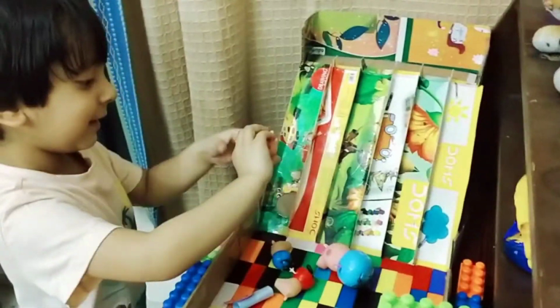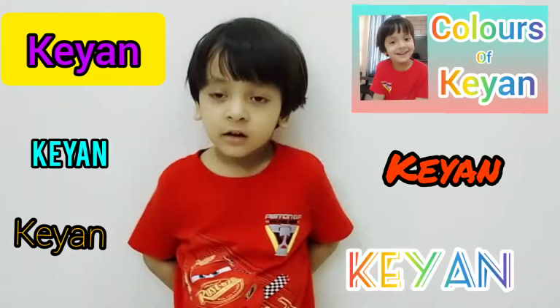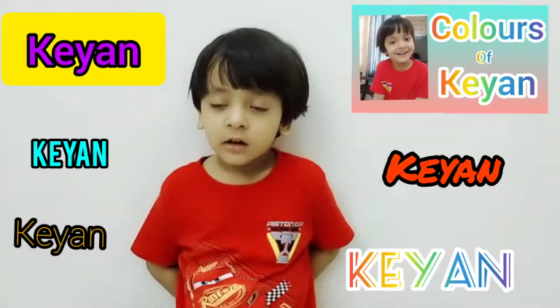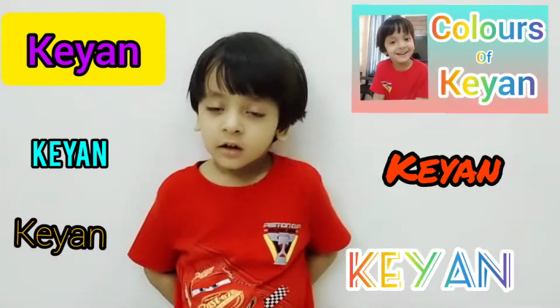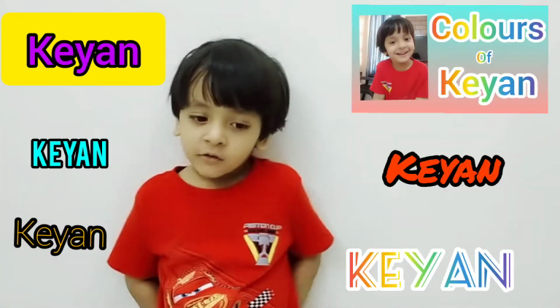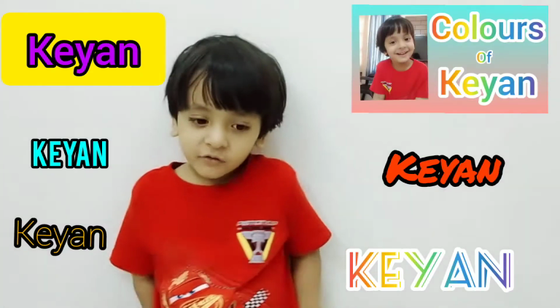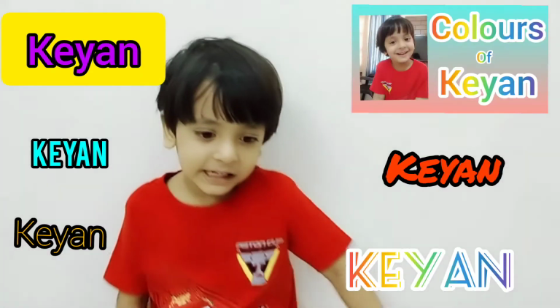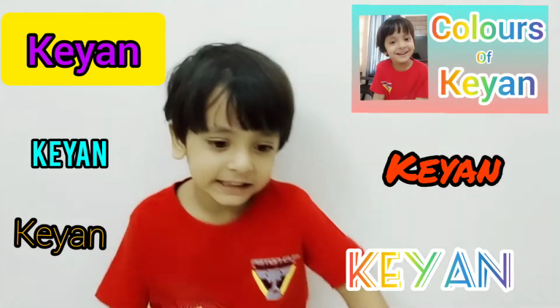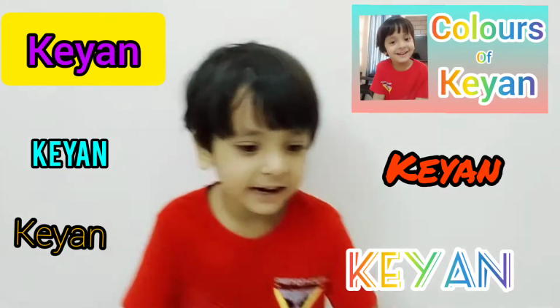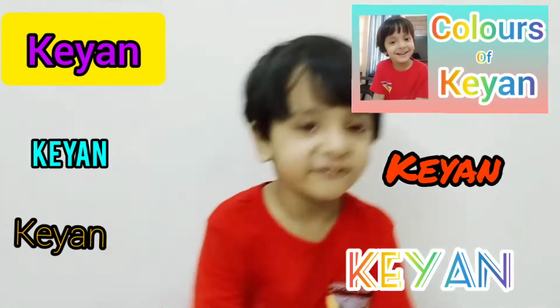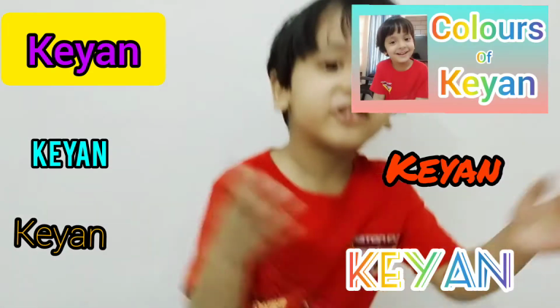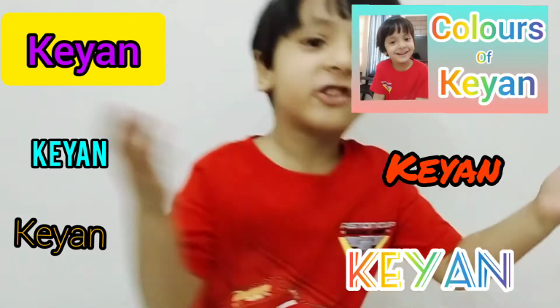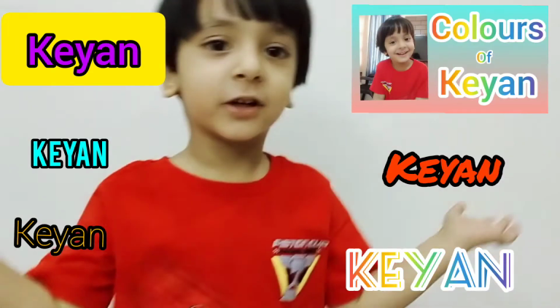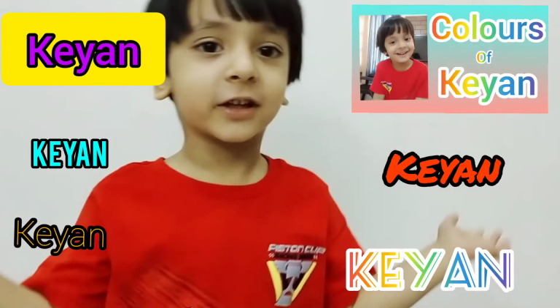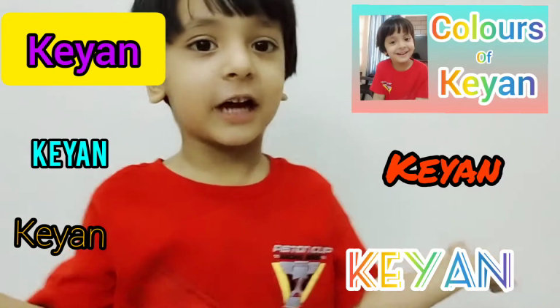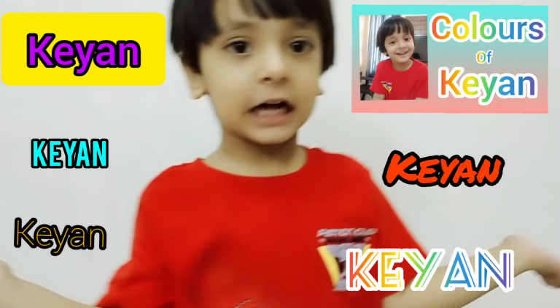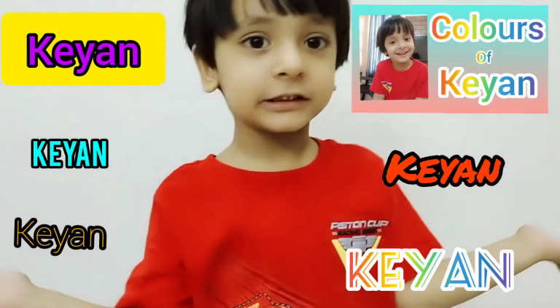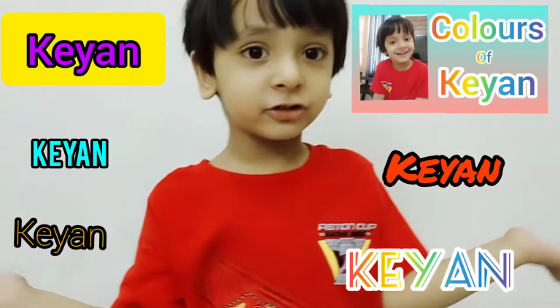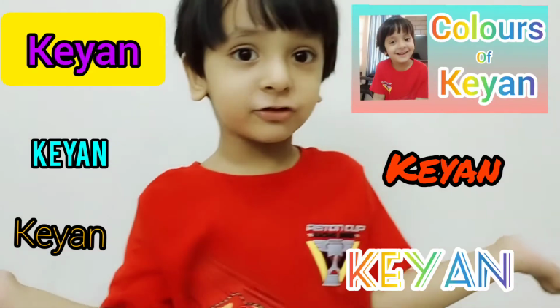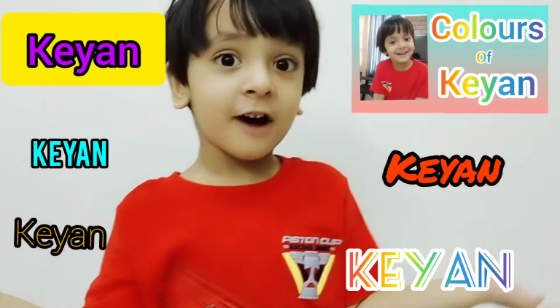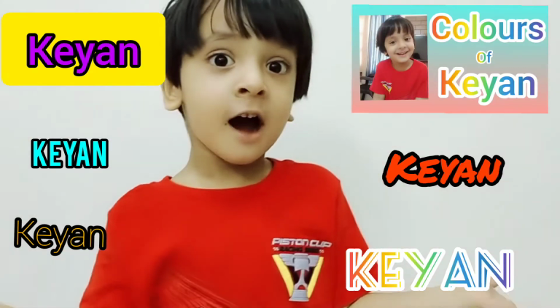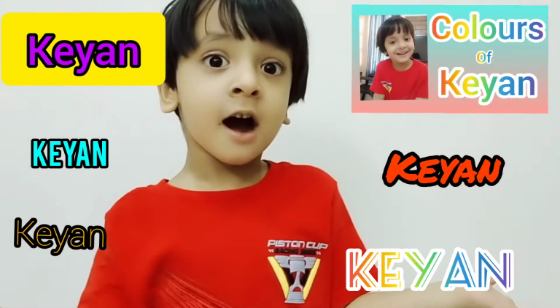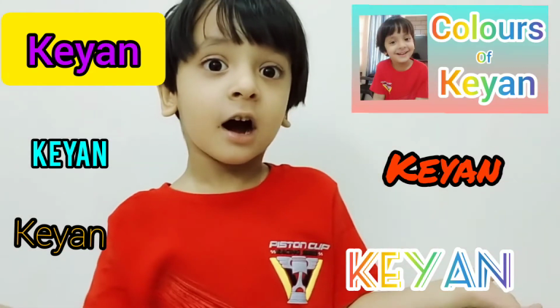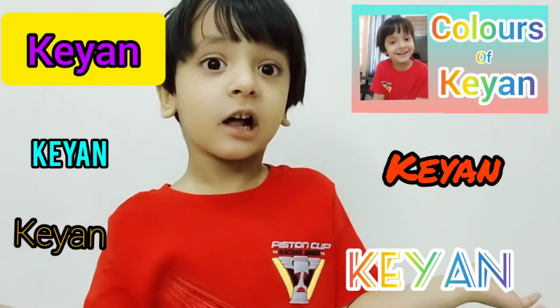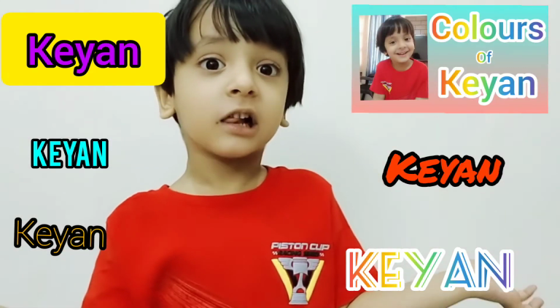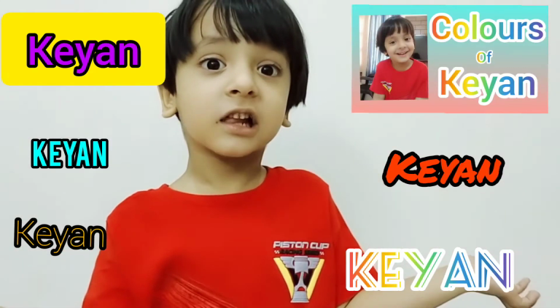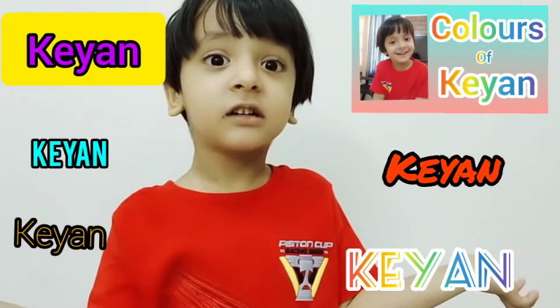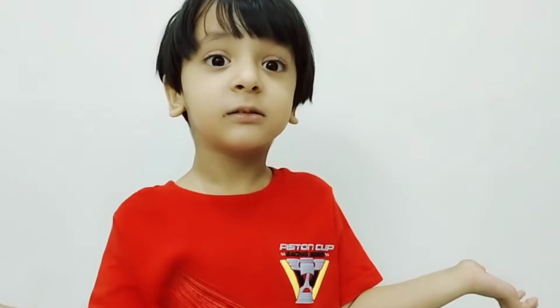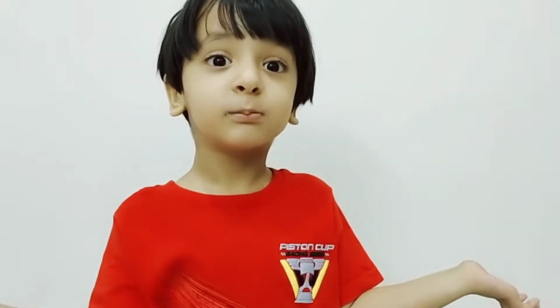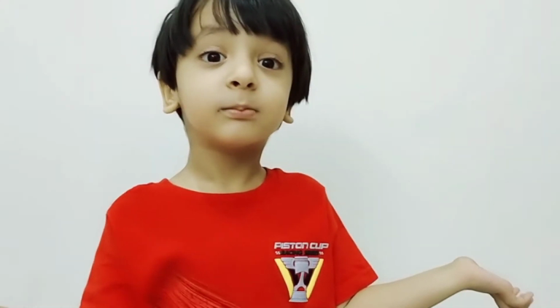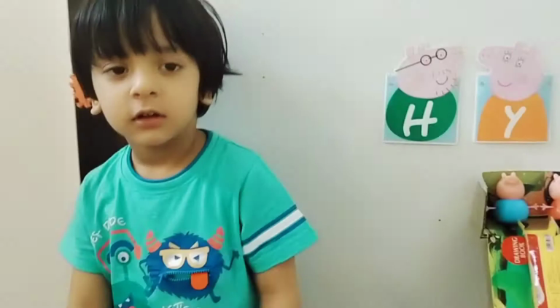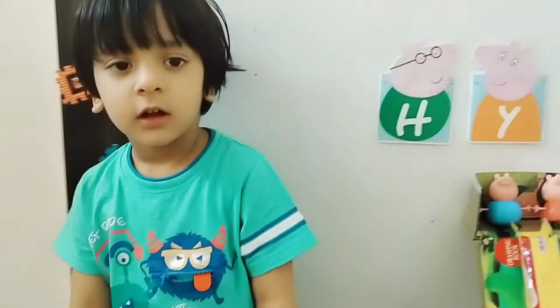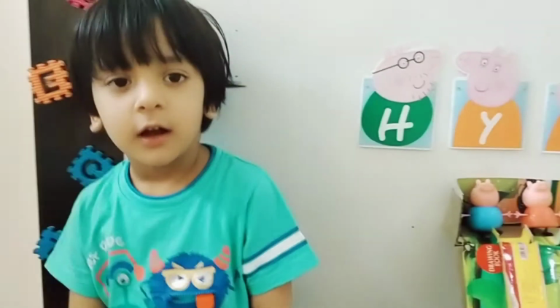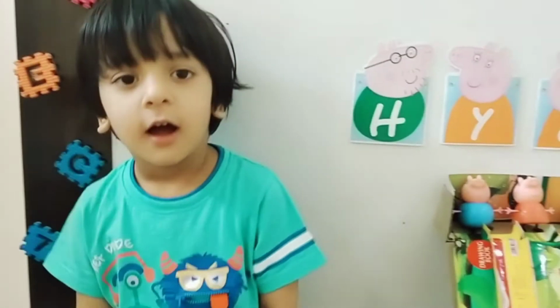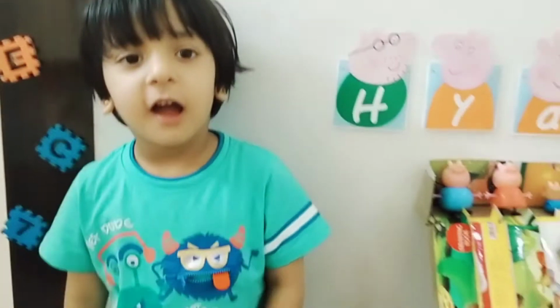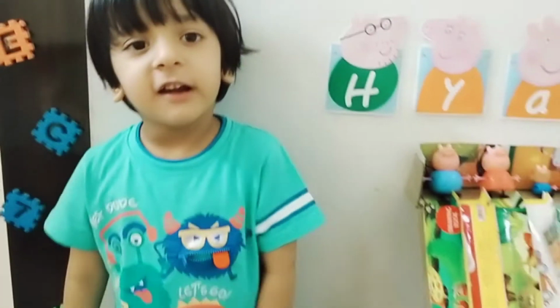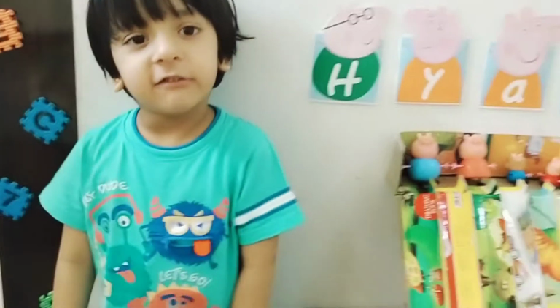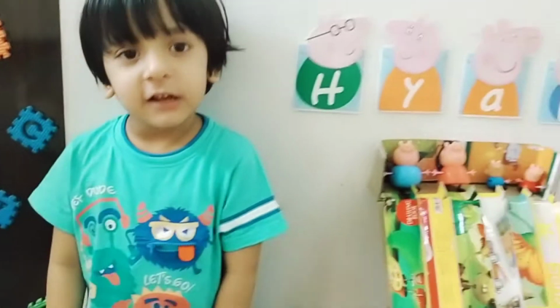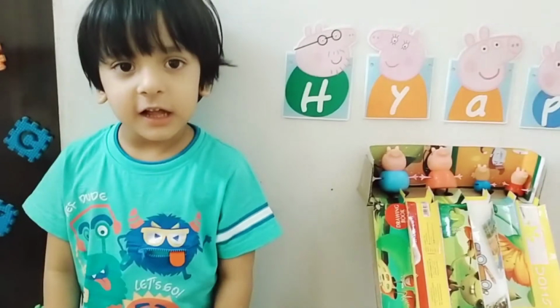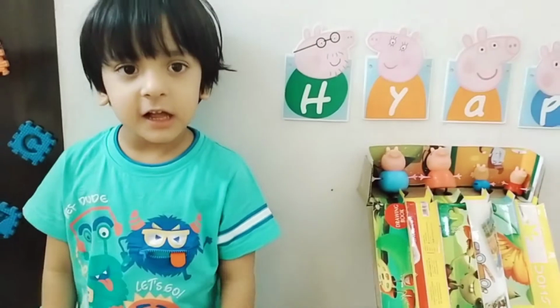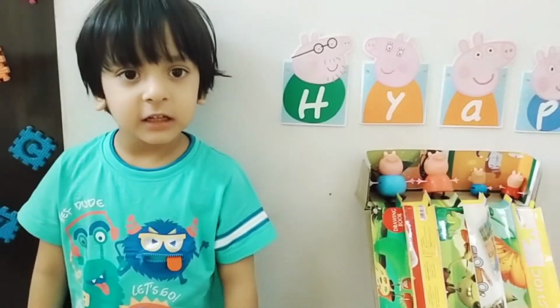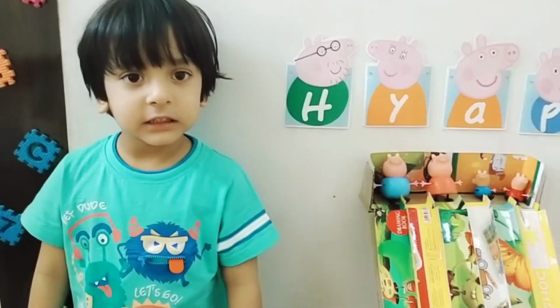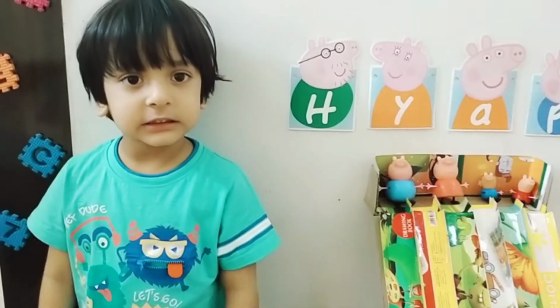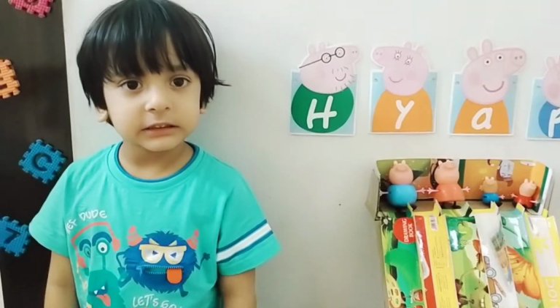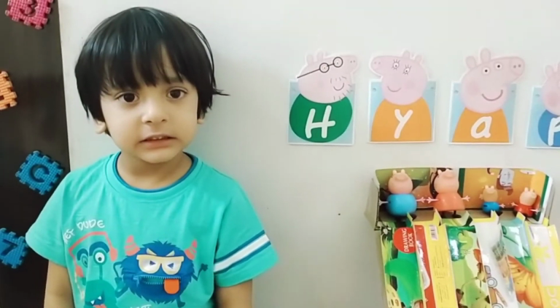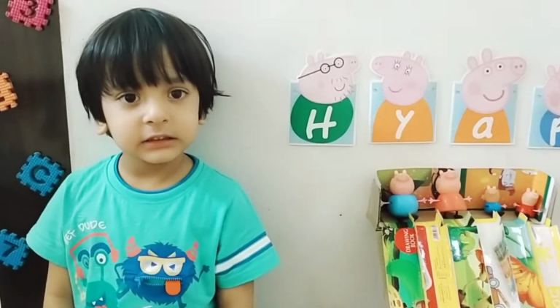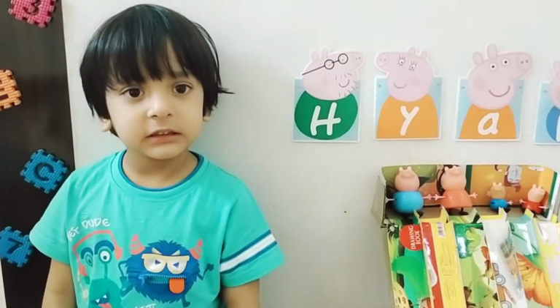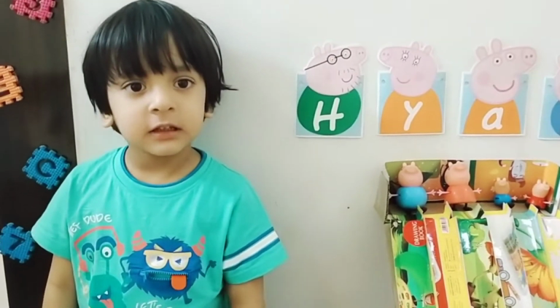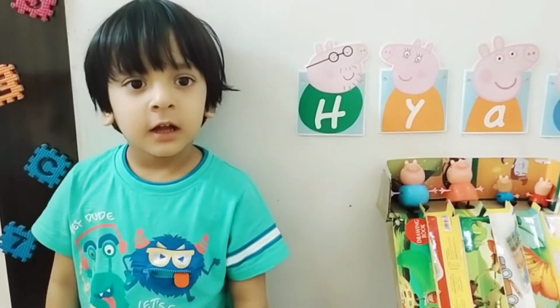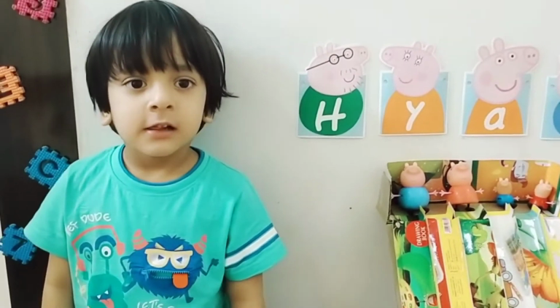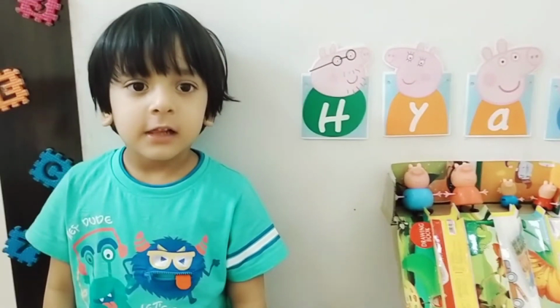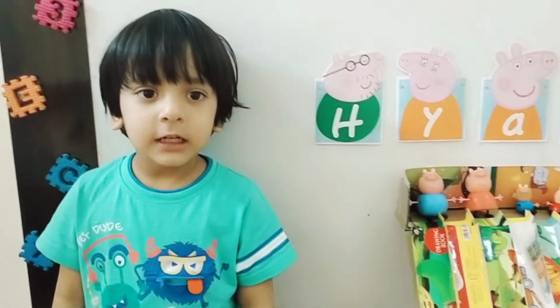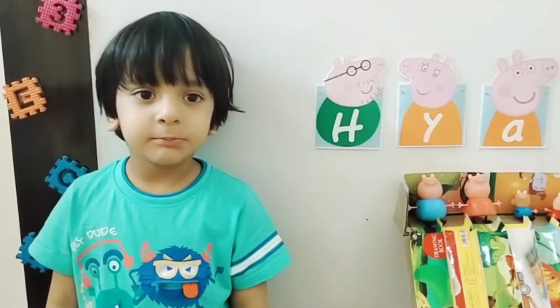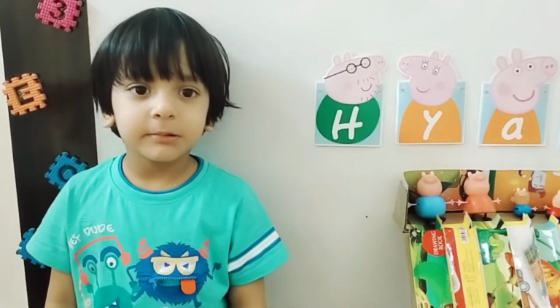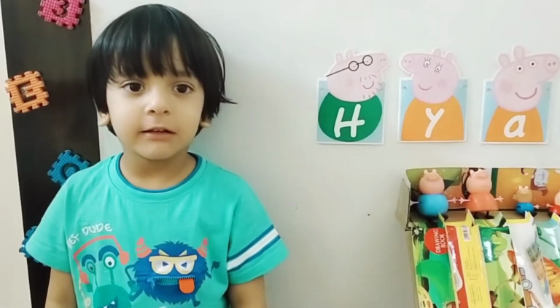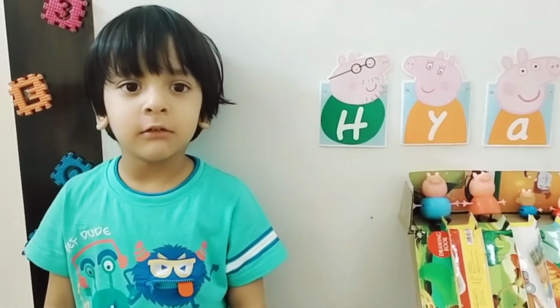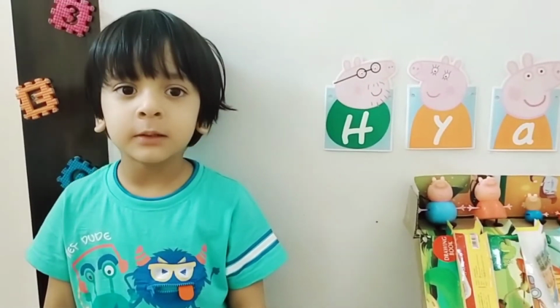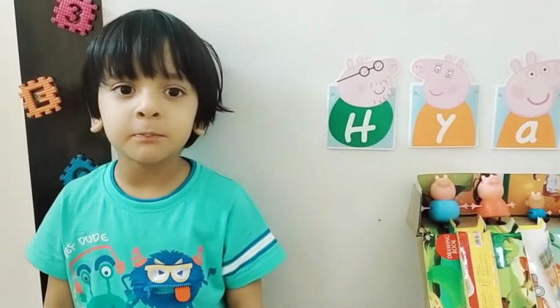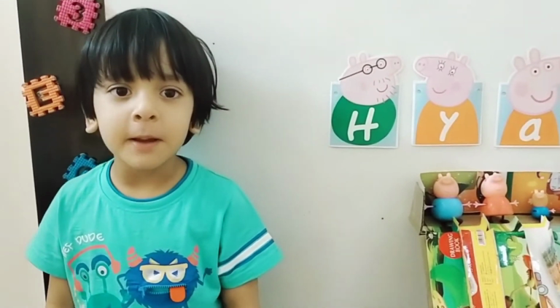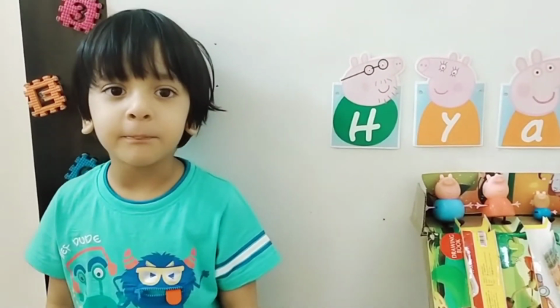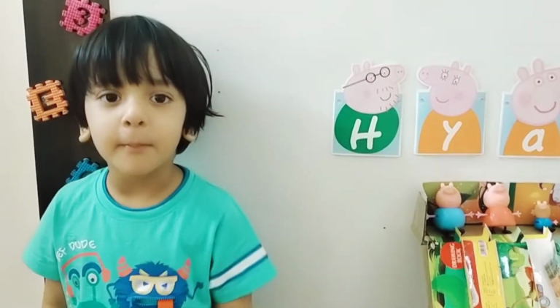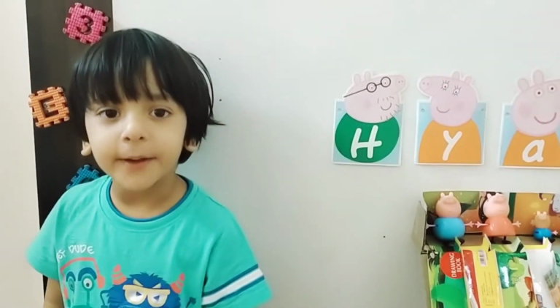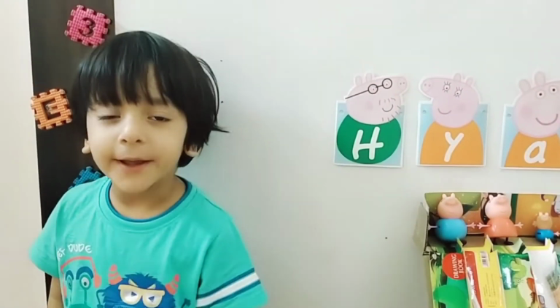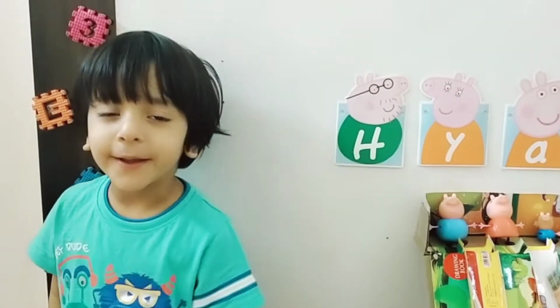Welcome to John's World! Hi friends. Let's play with Peppa Pig.